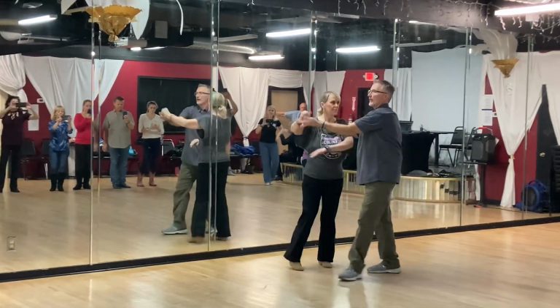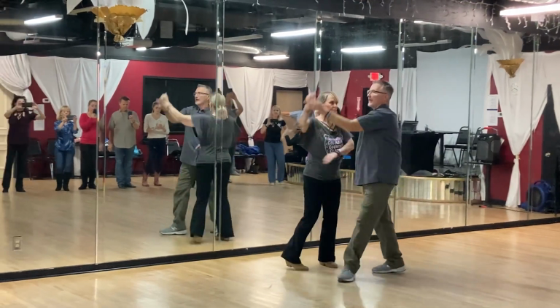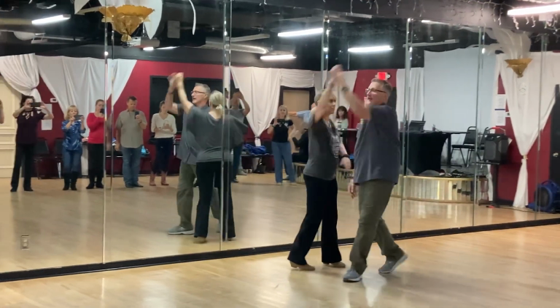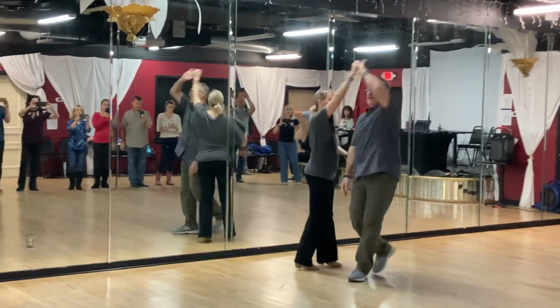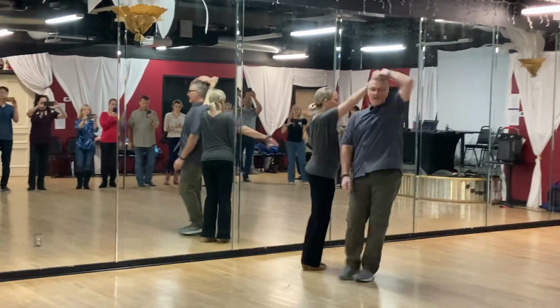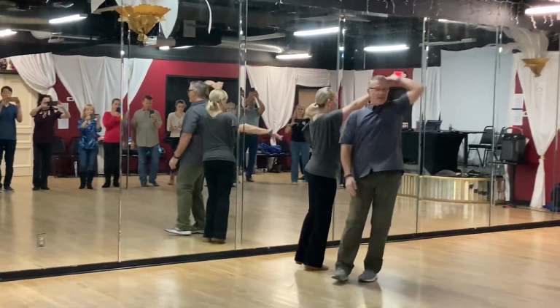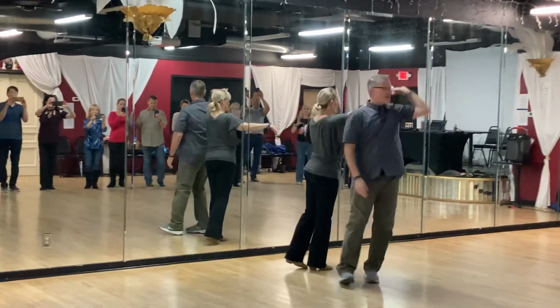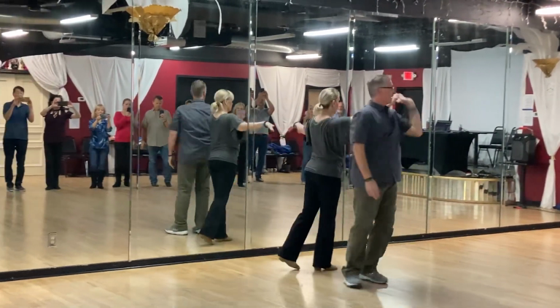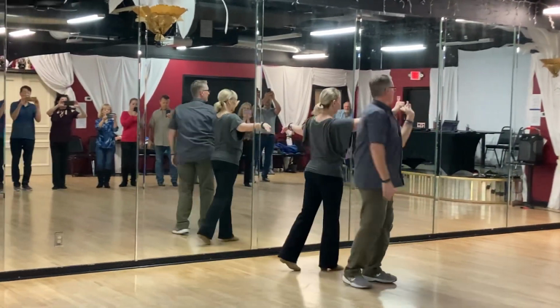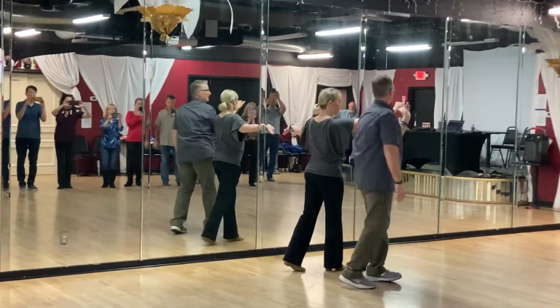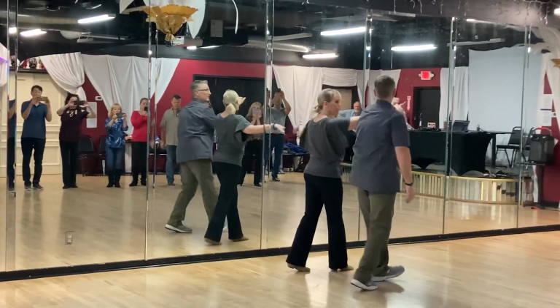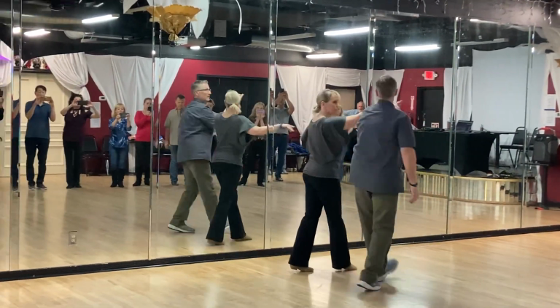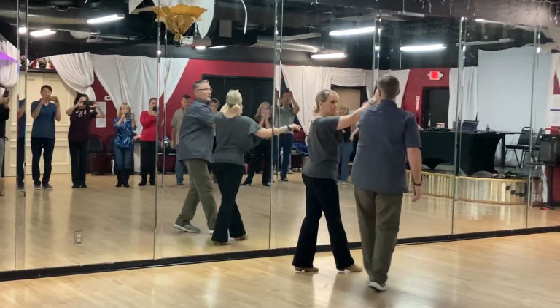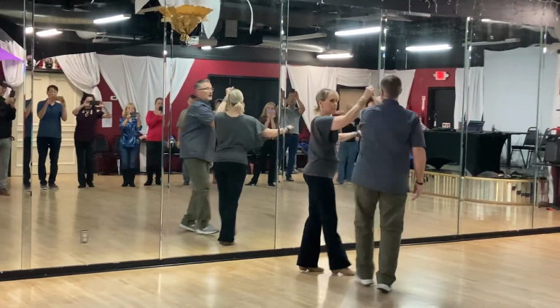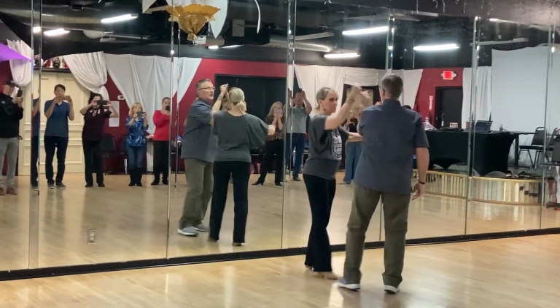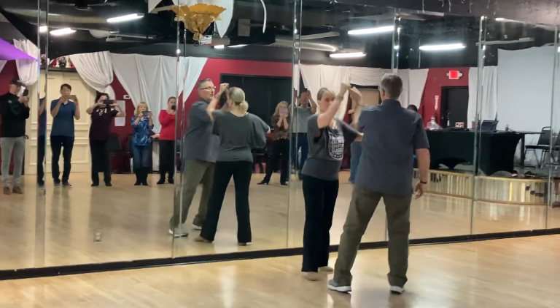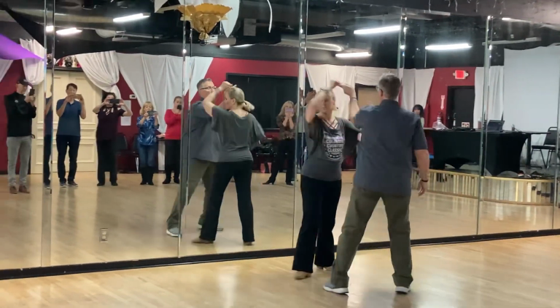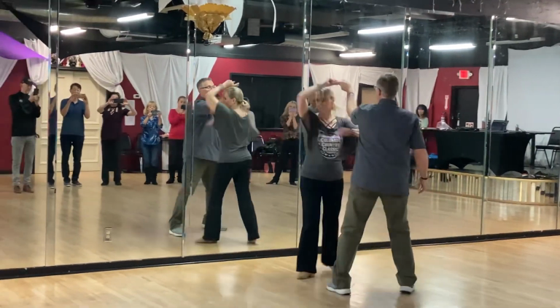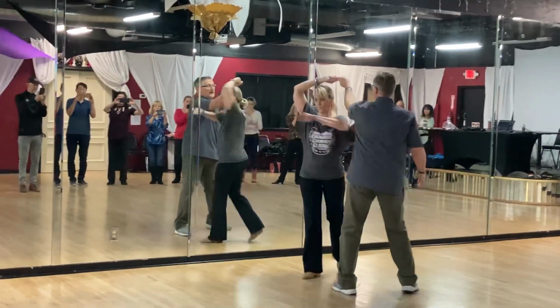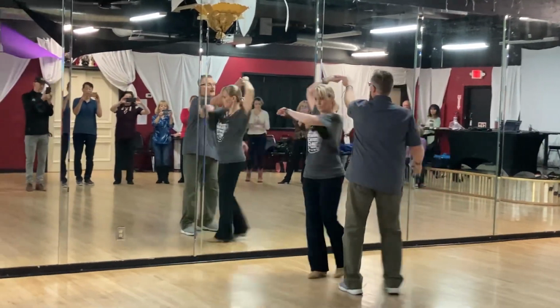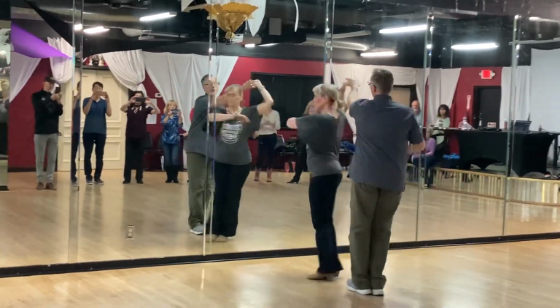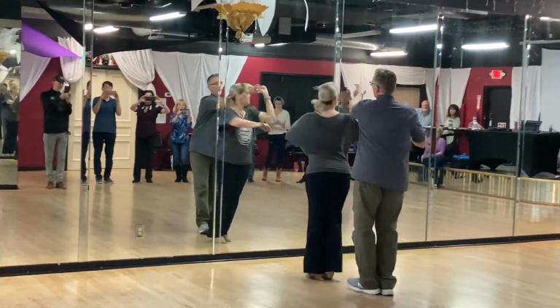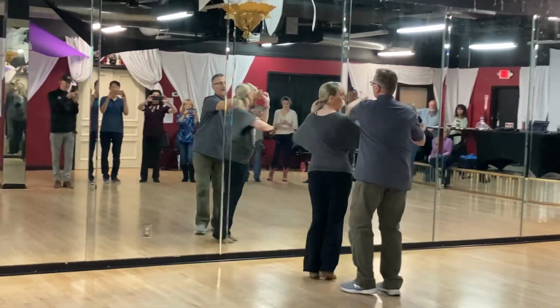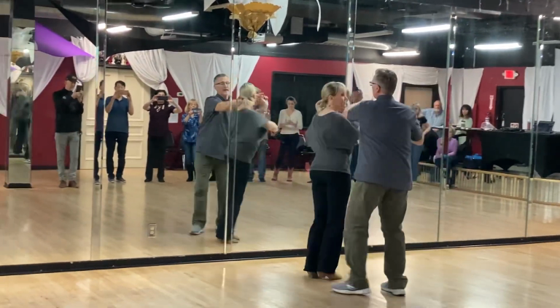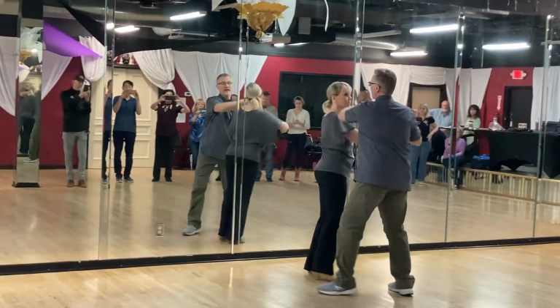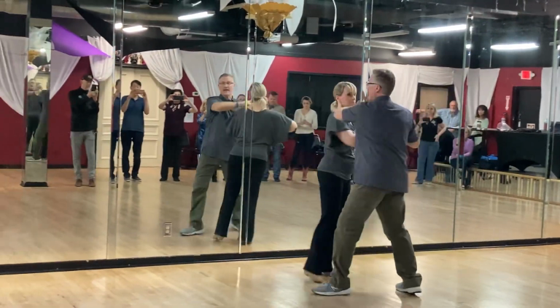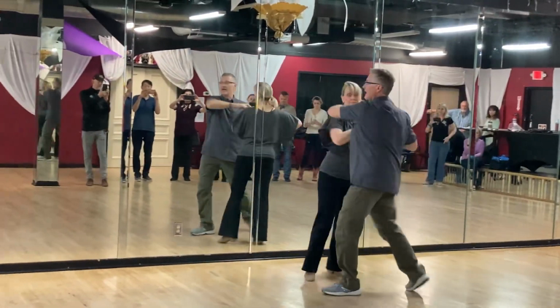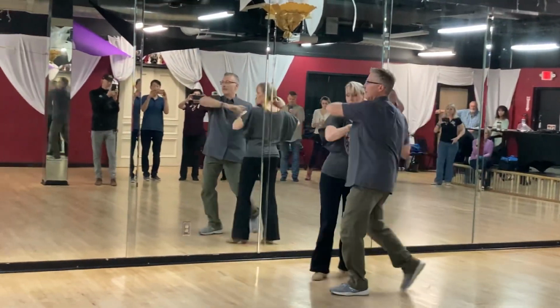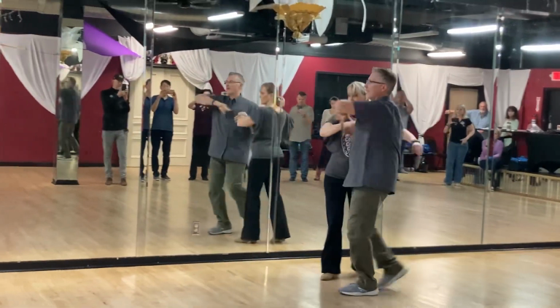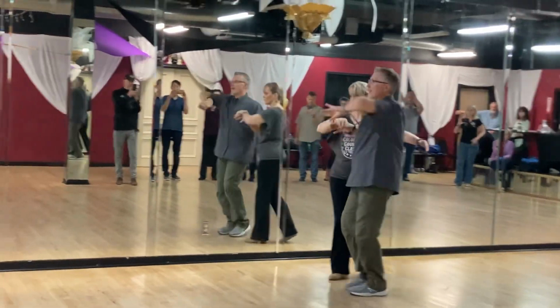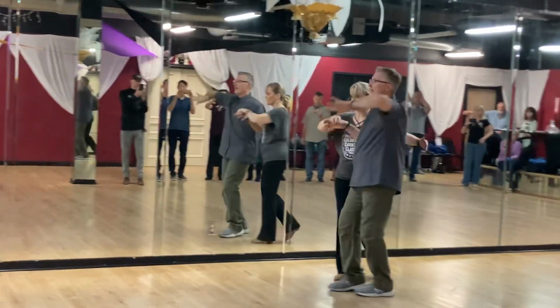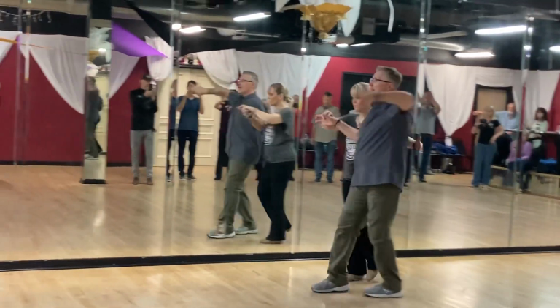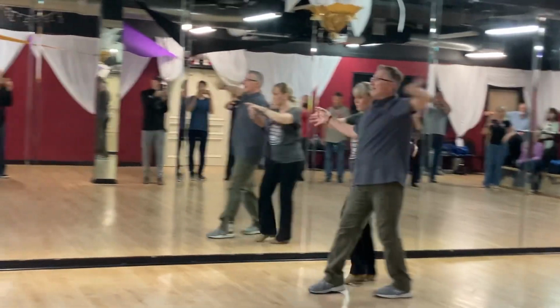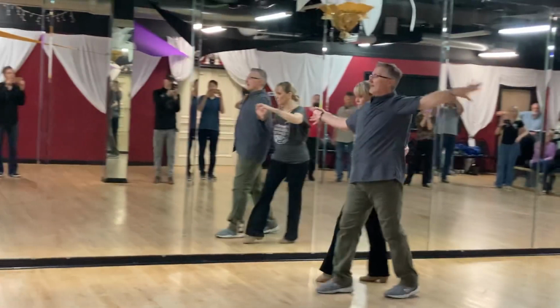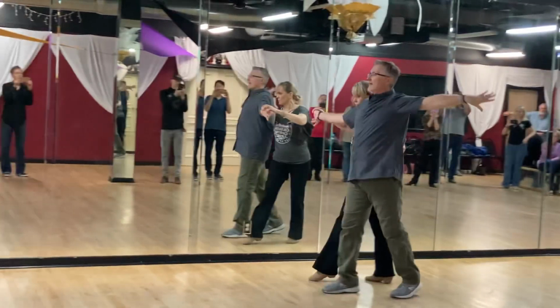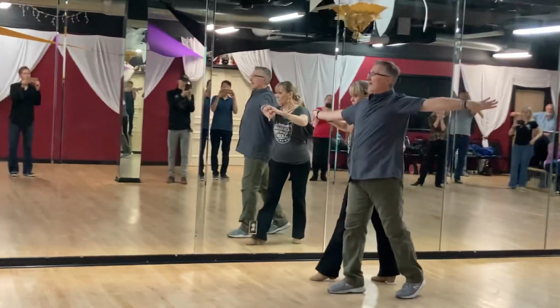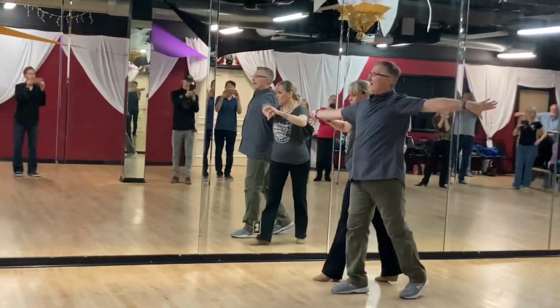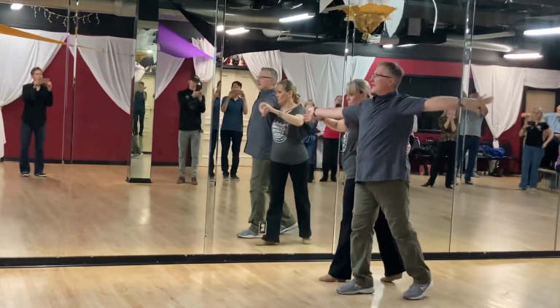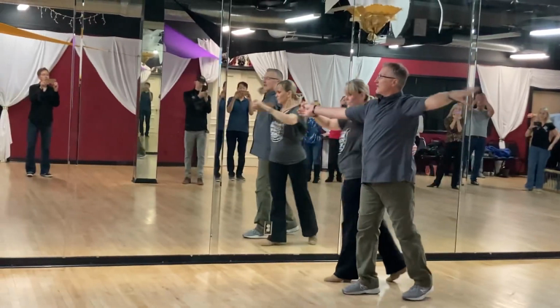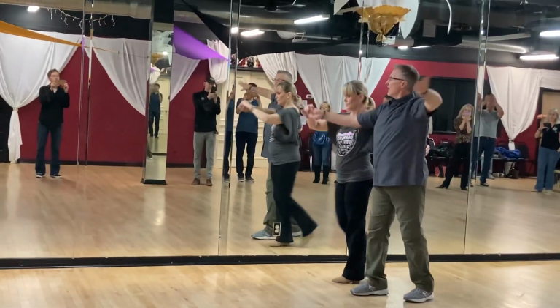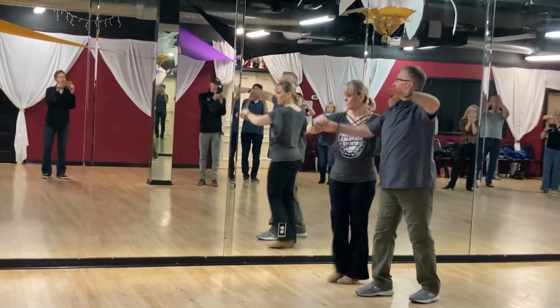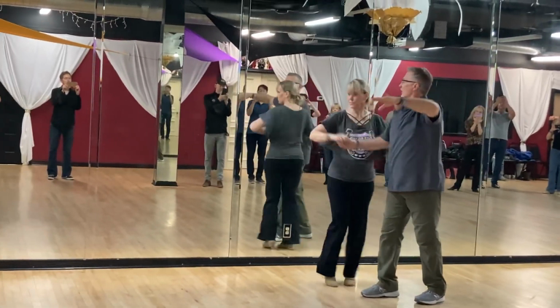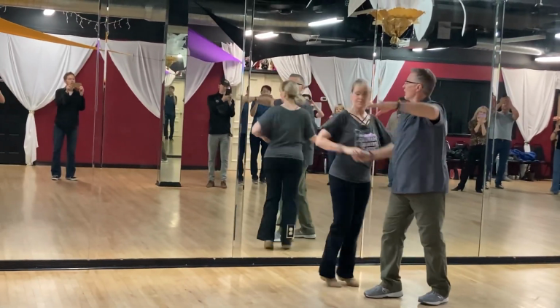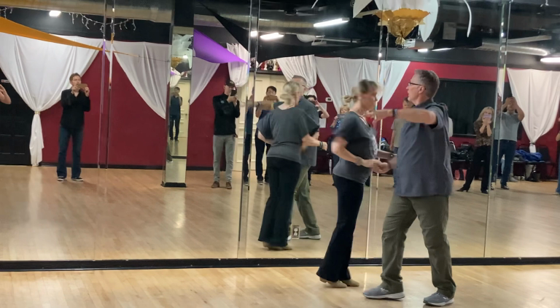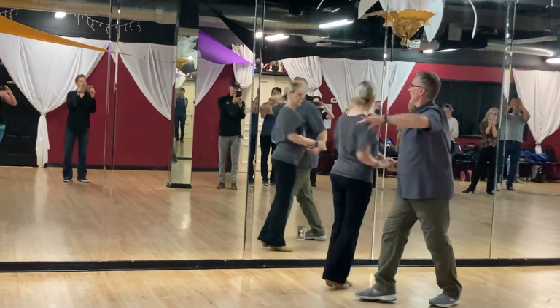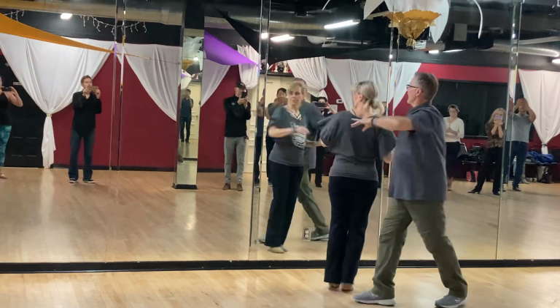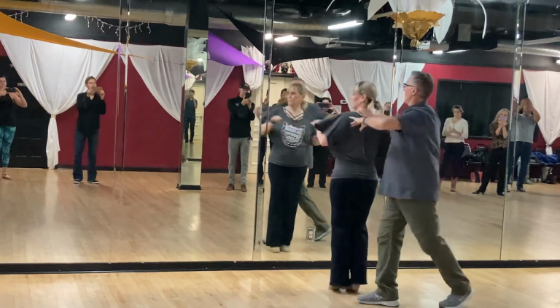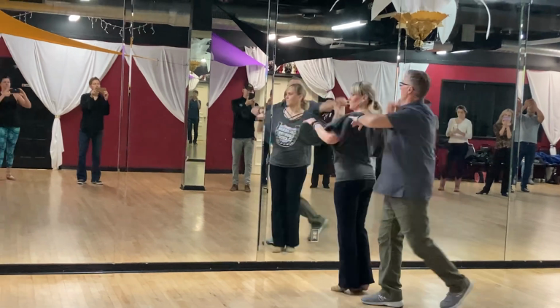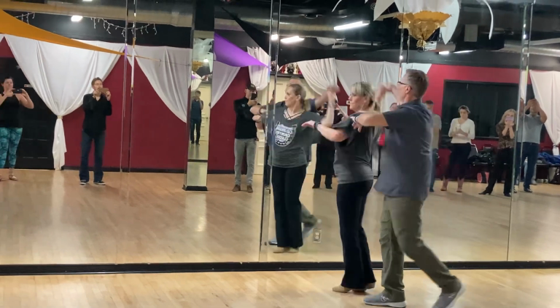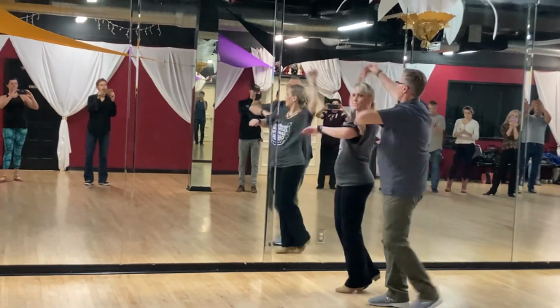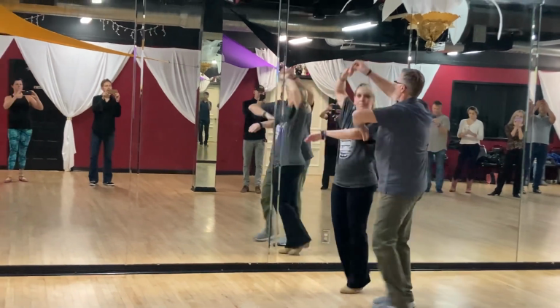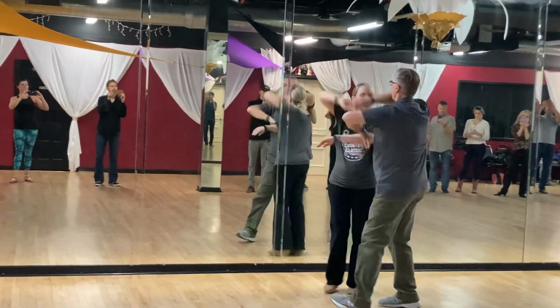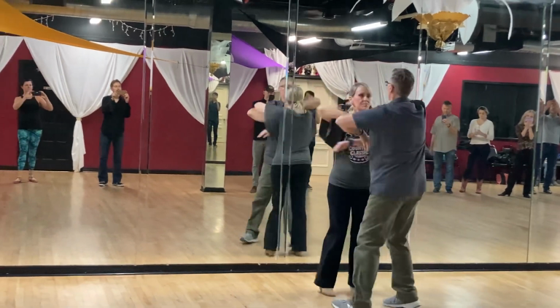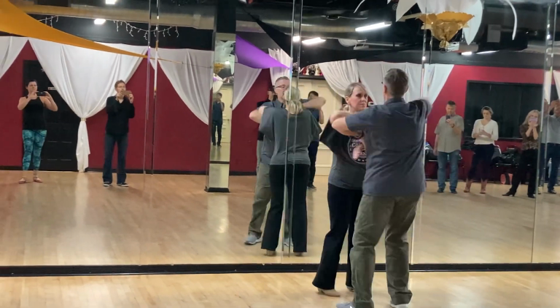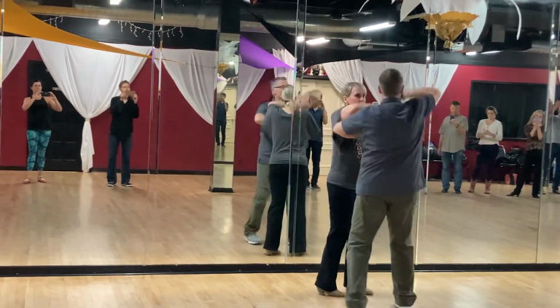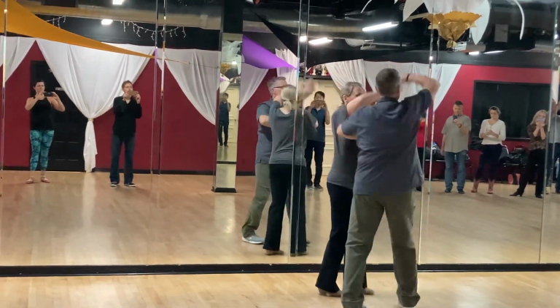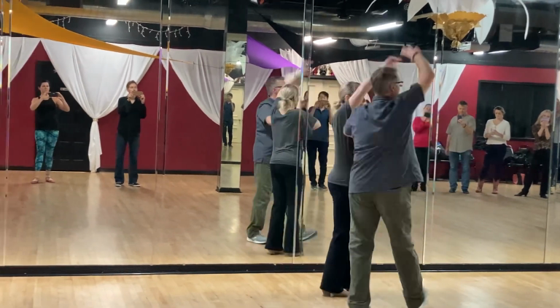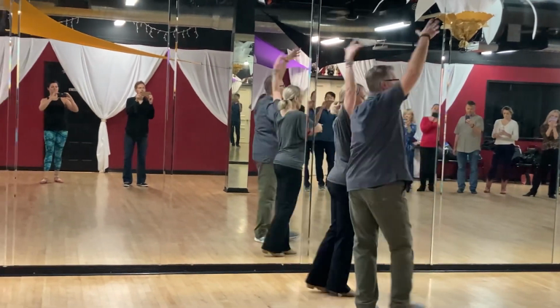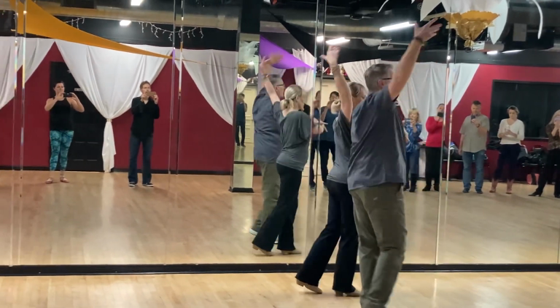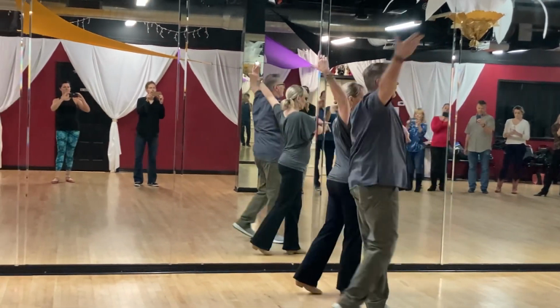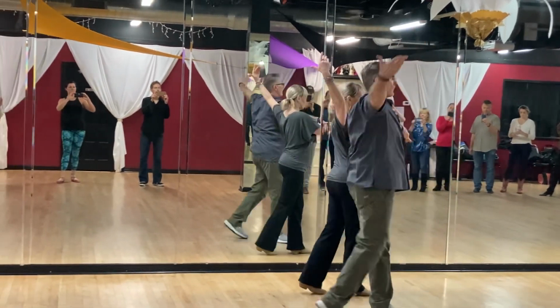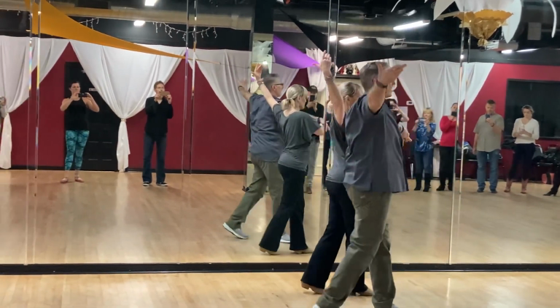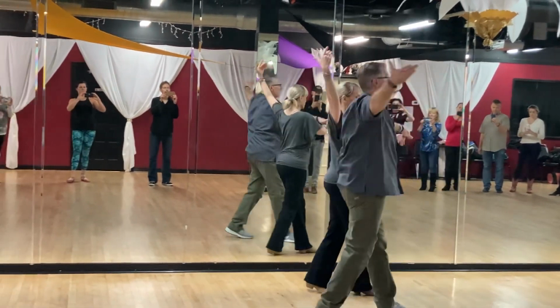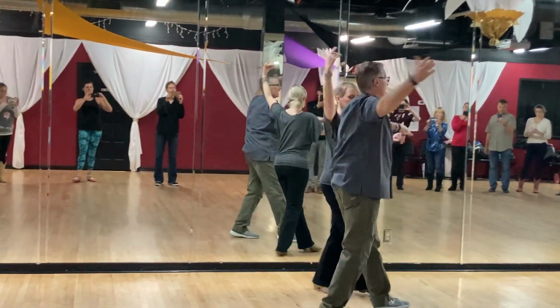Thread the needle, quick quick hip catch, quick quick make it rain.